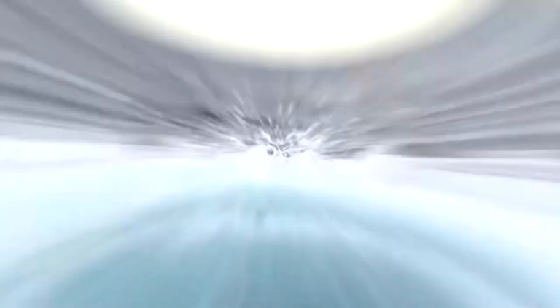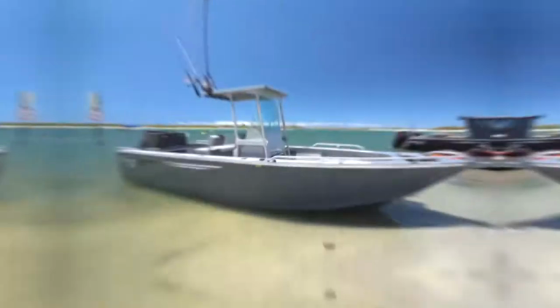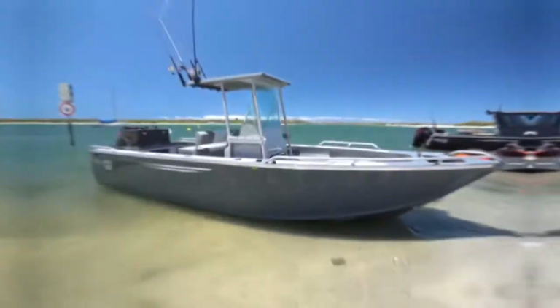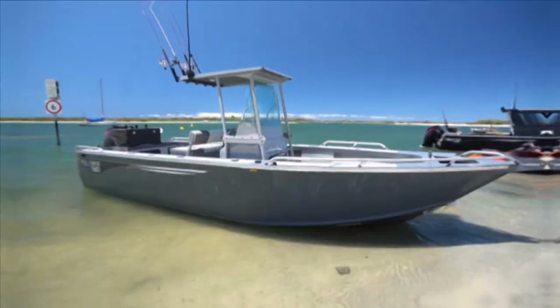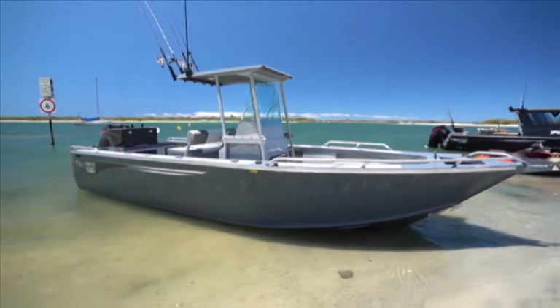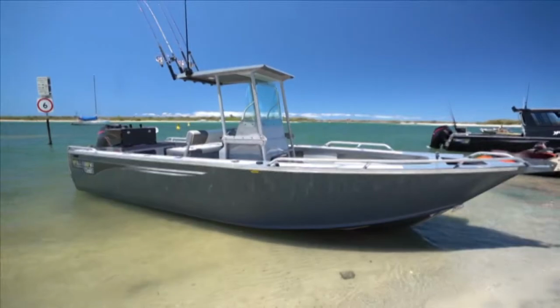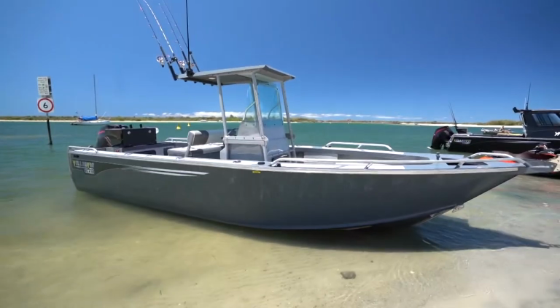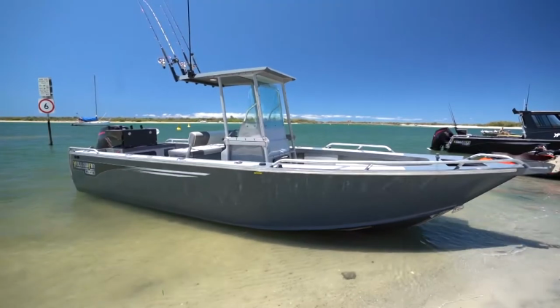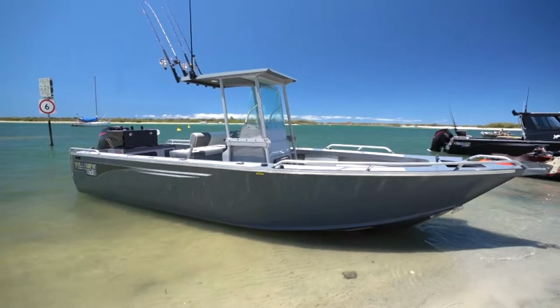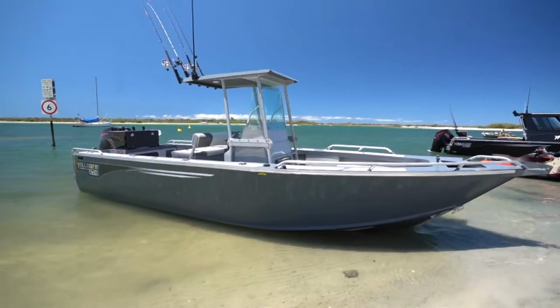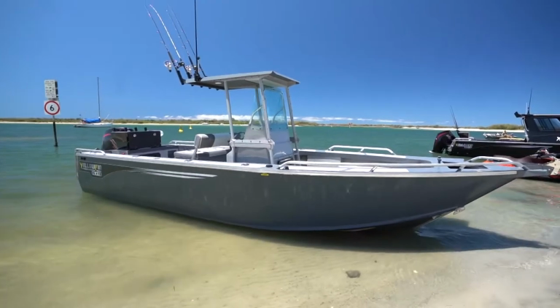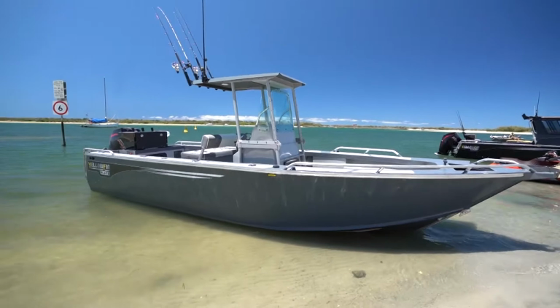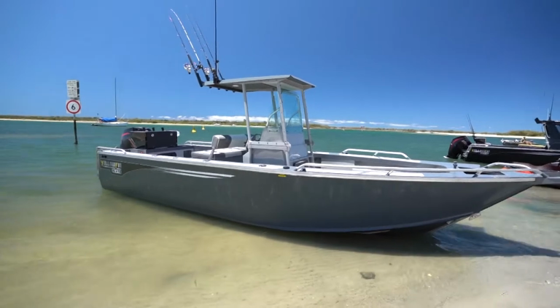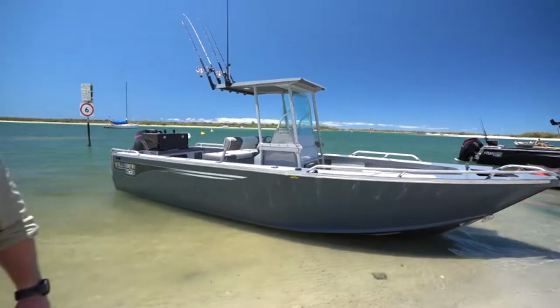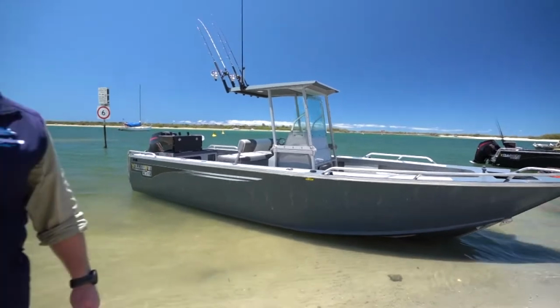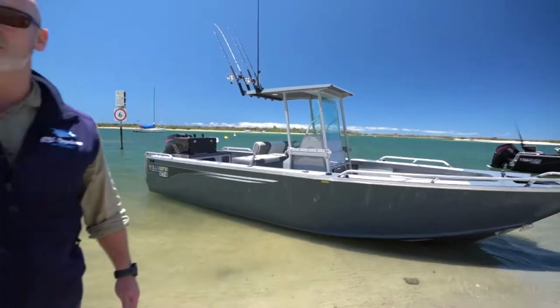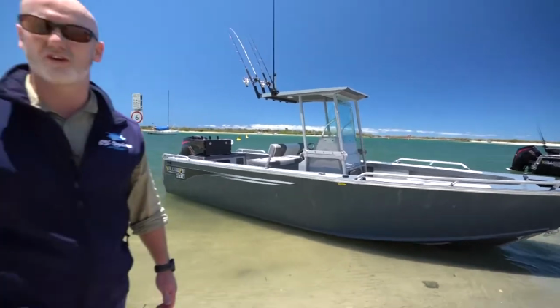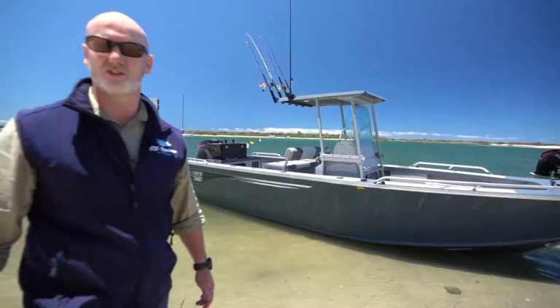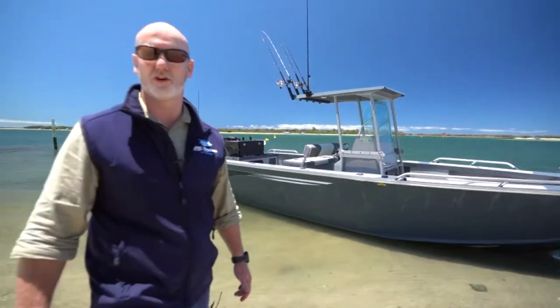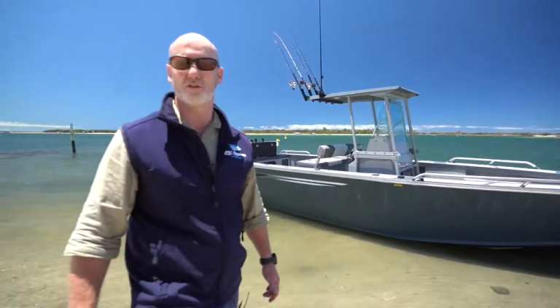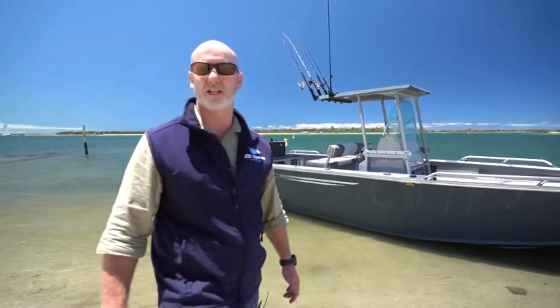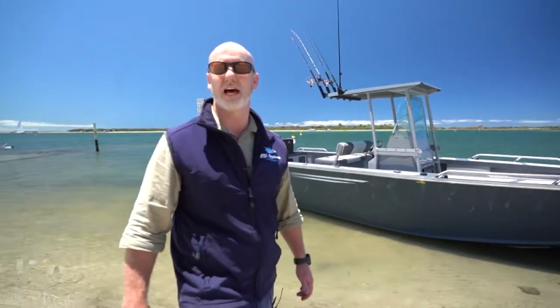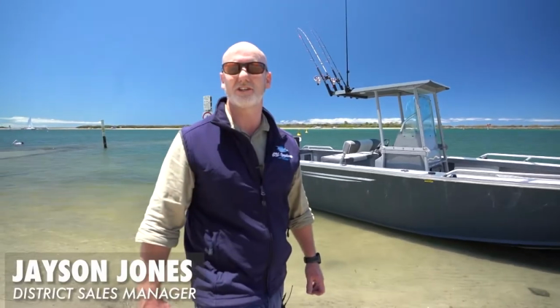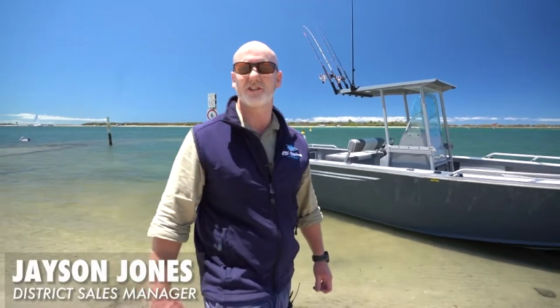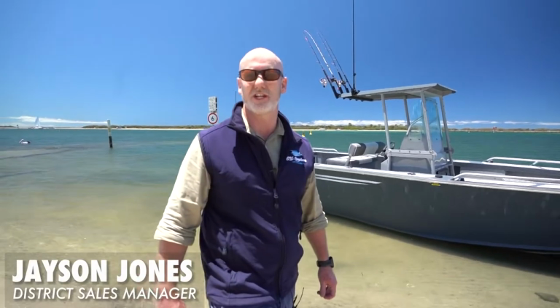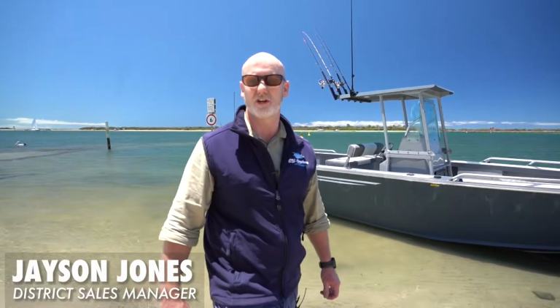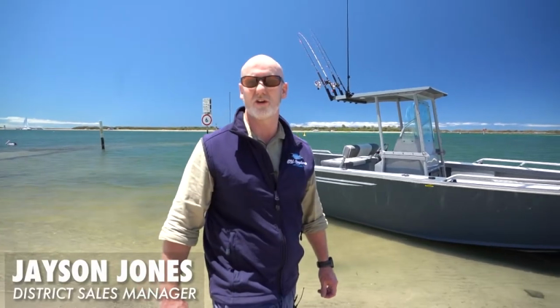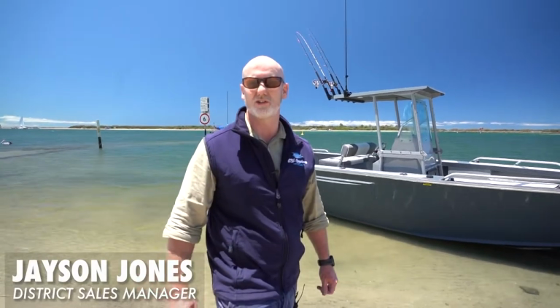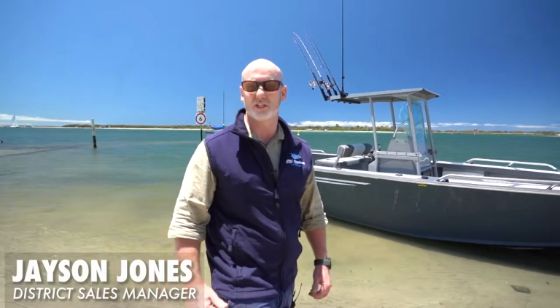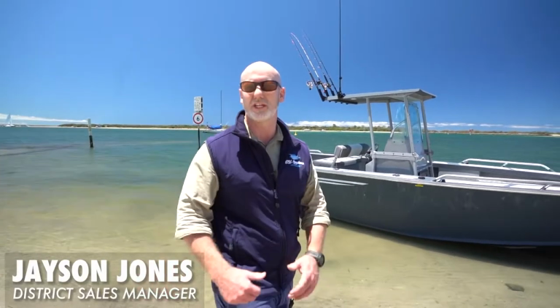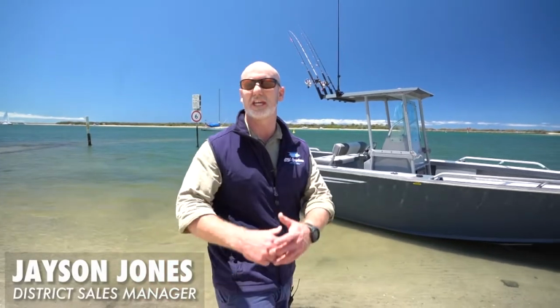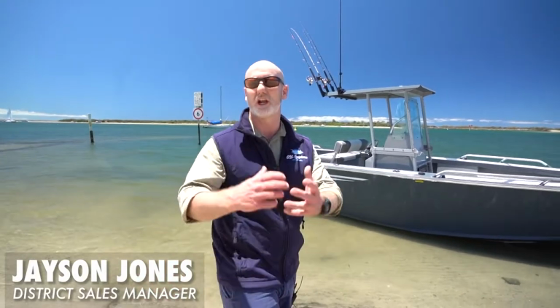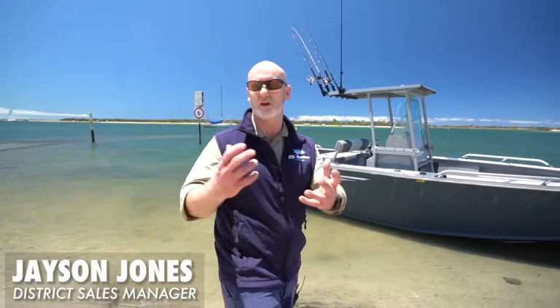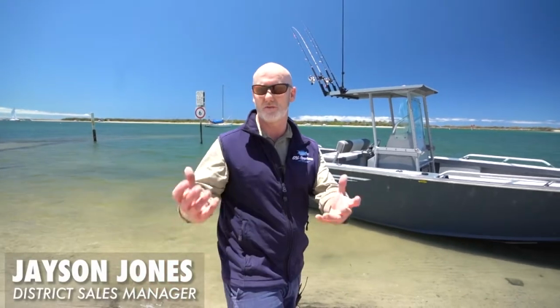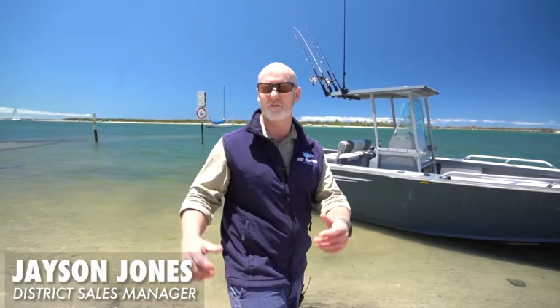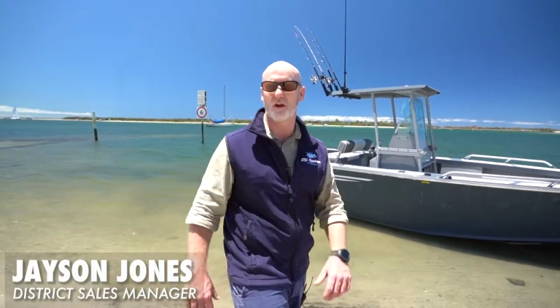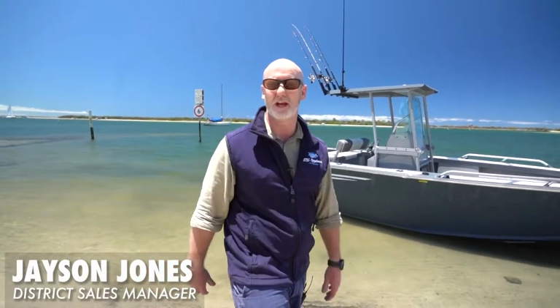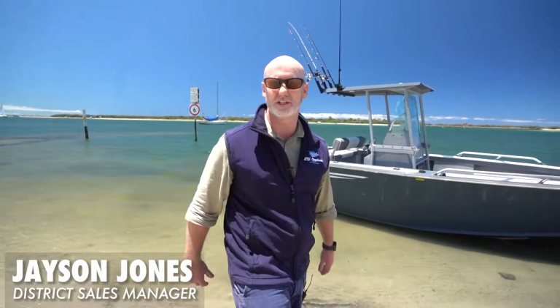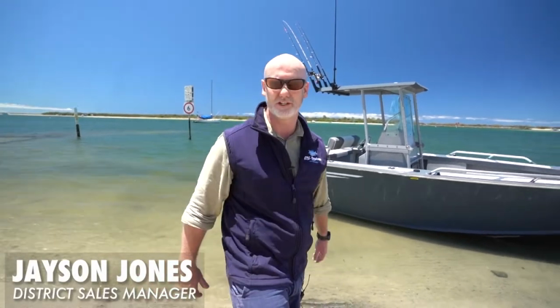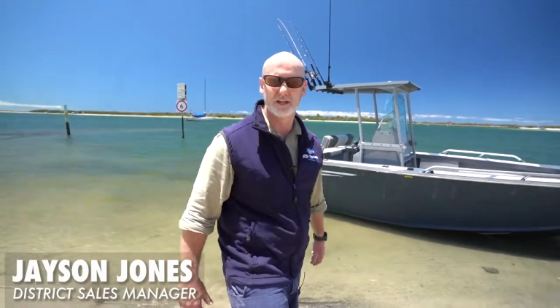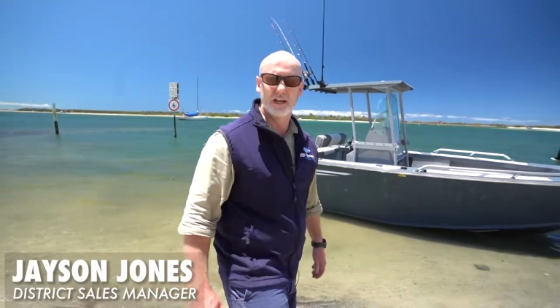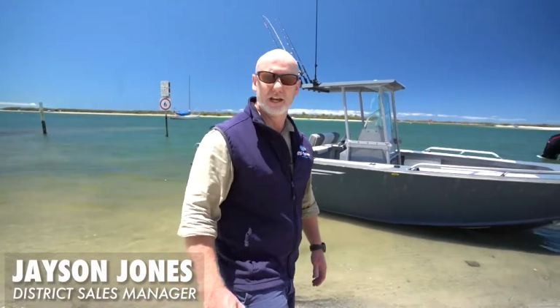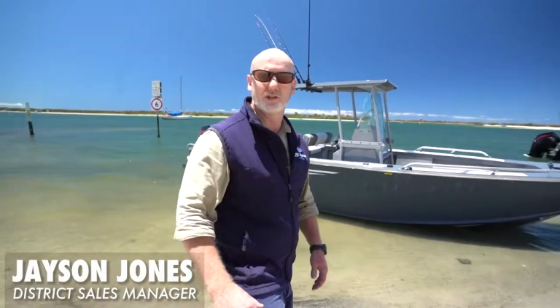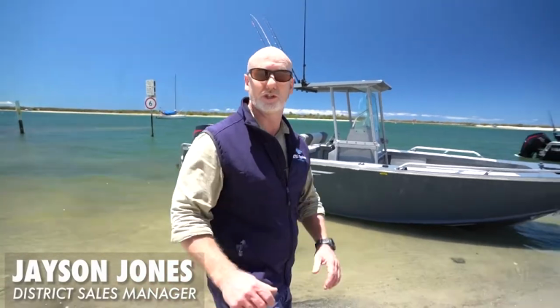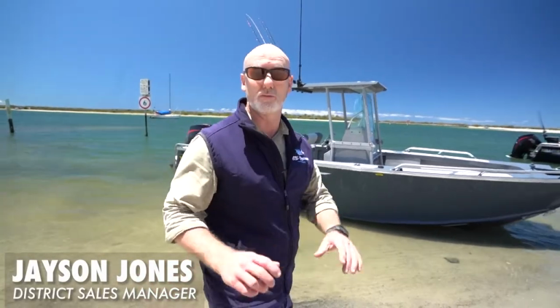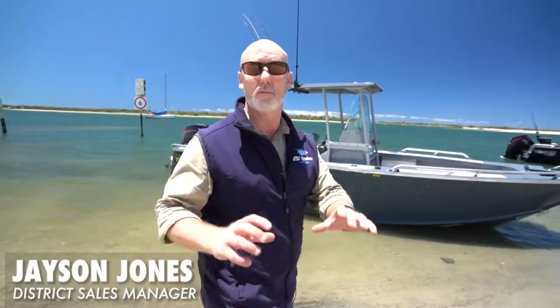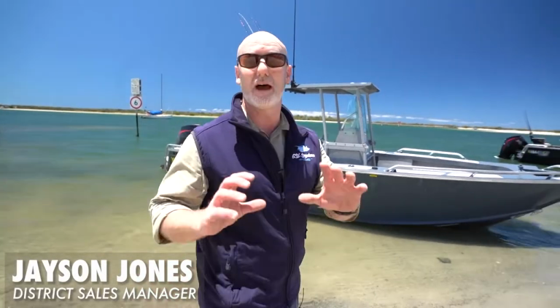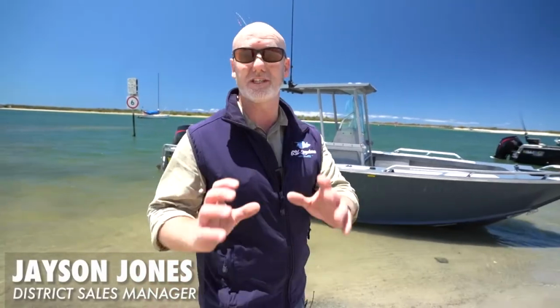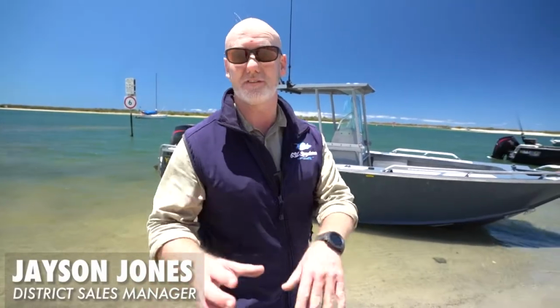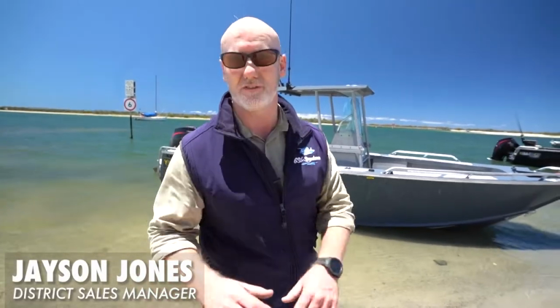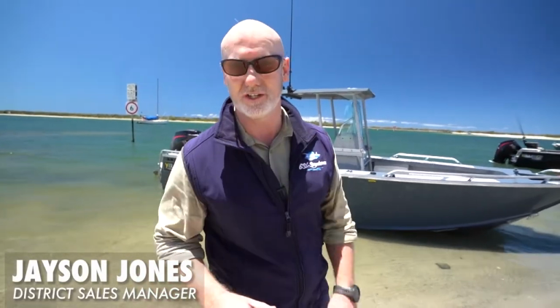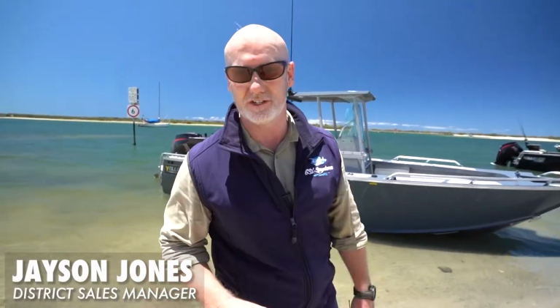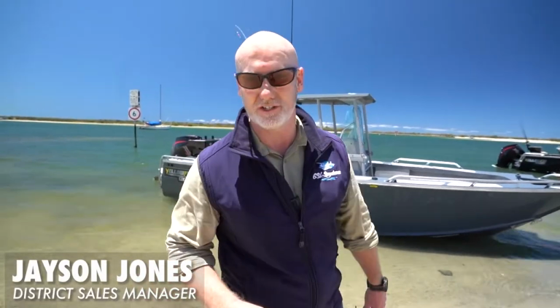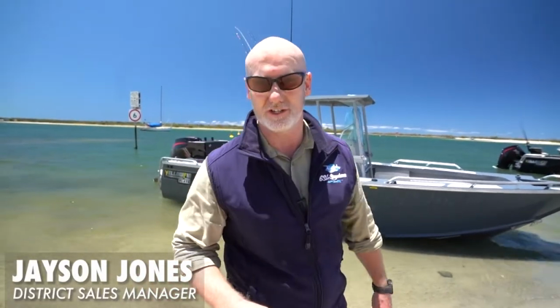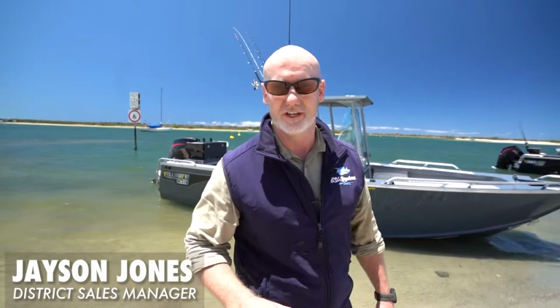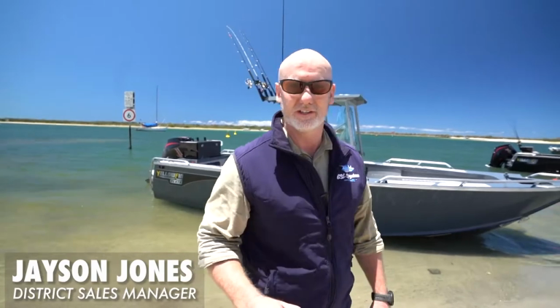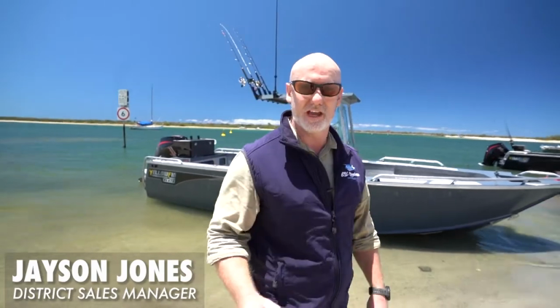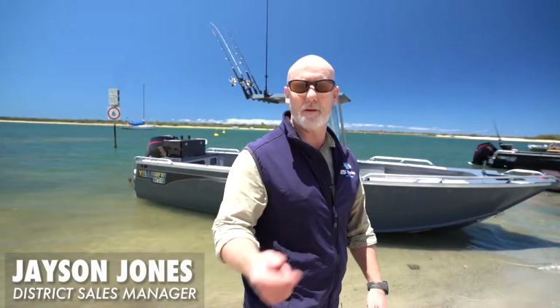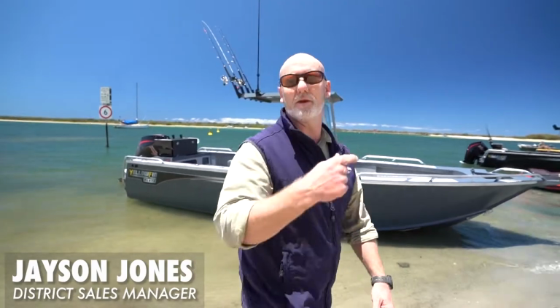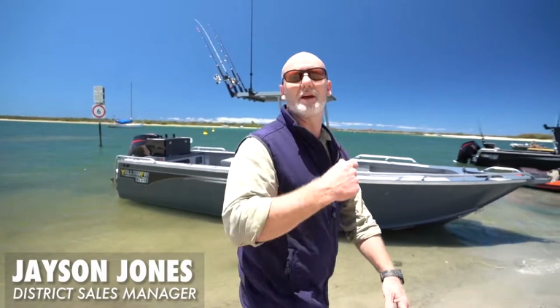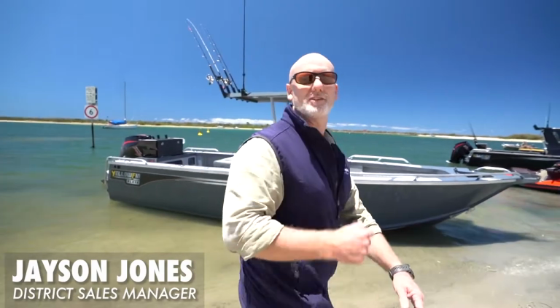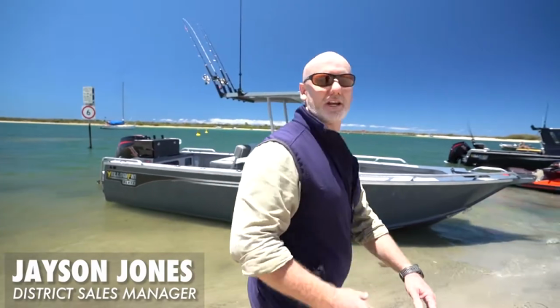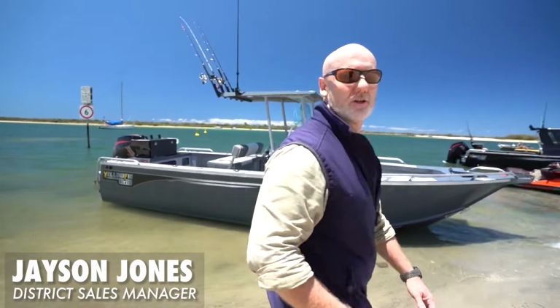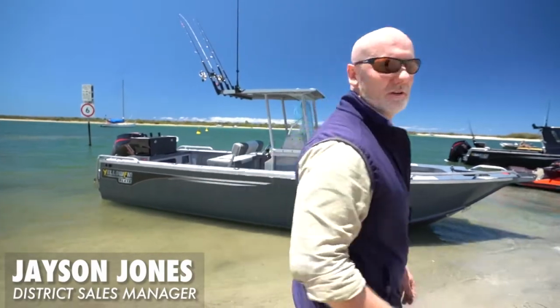This is the 7600 centre console, the largest centre console in the Yellowfin range. It's got some amazing features, so how about we go take a look?